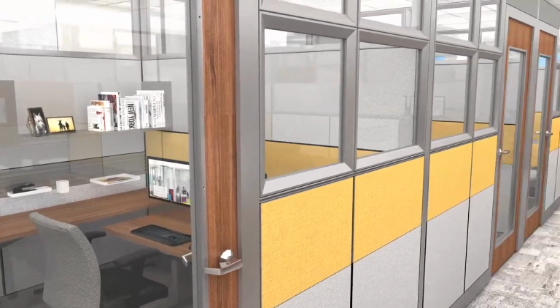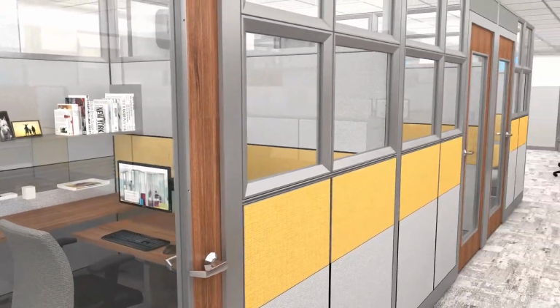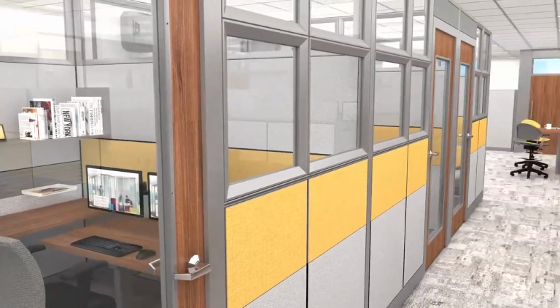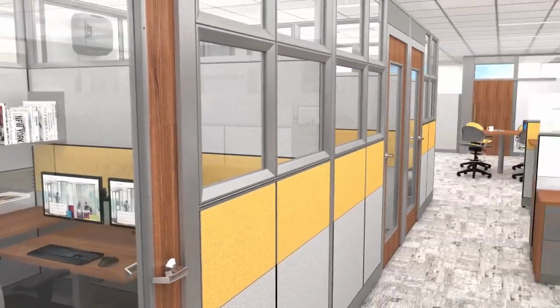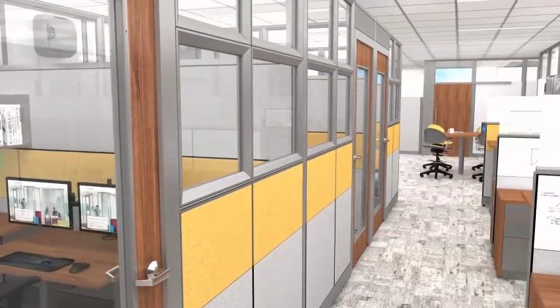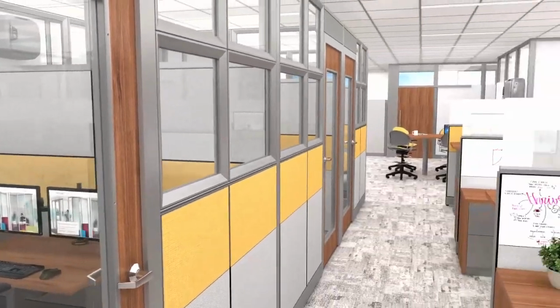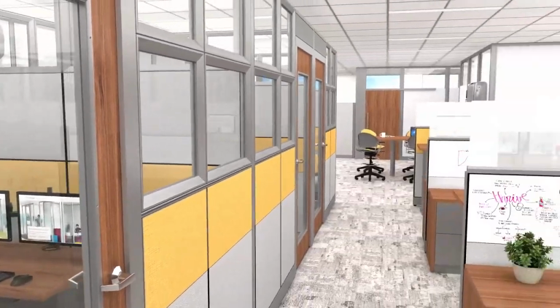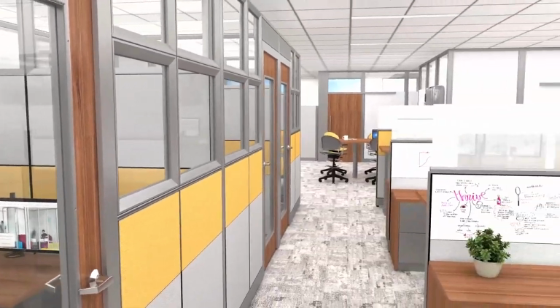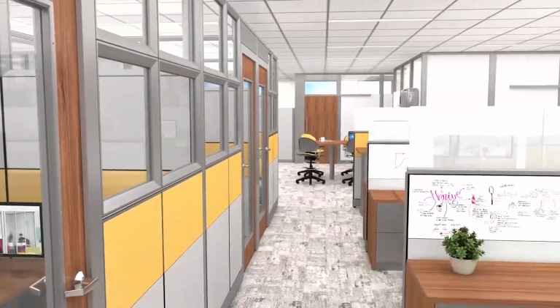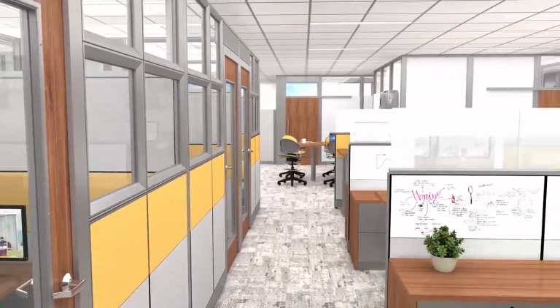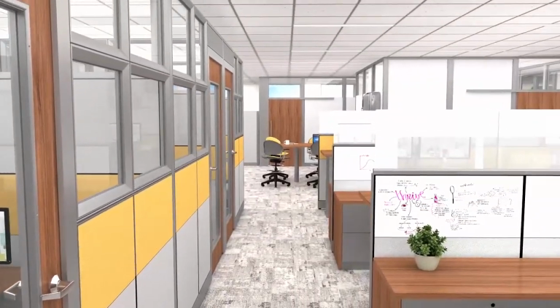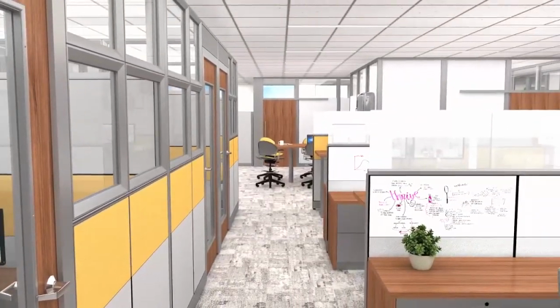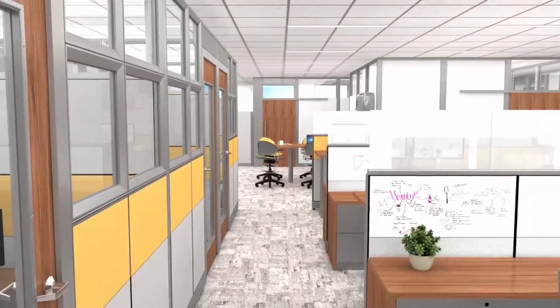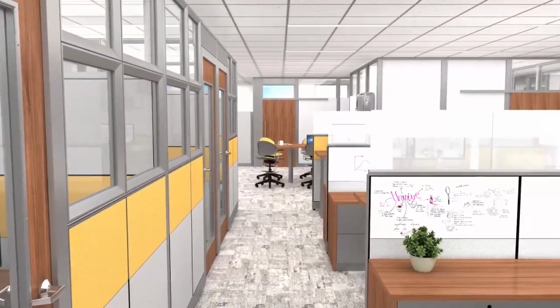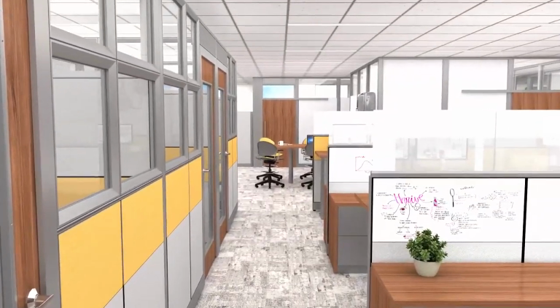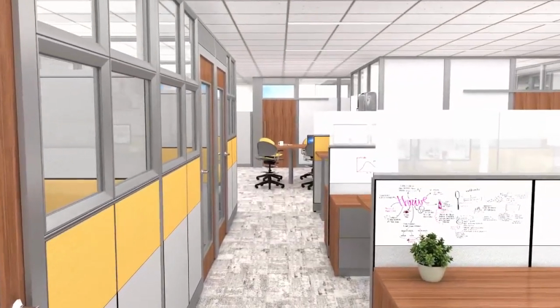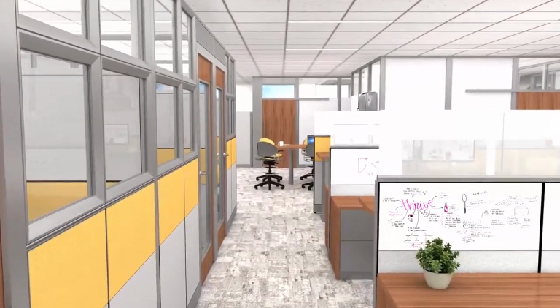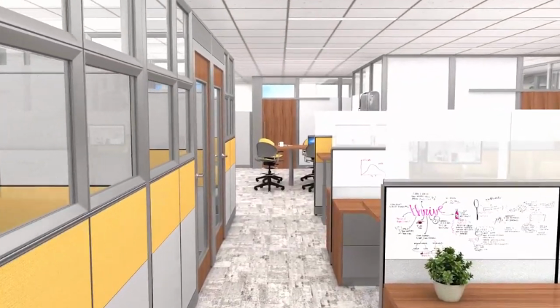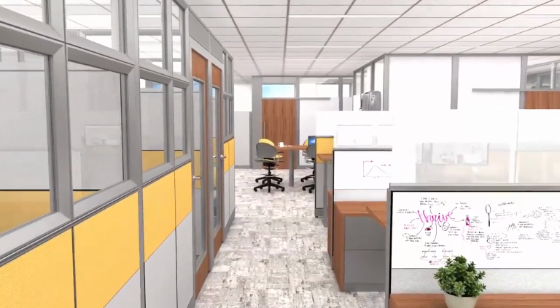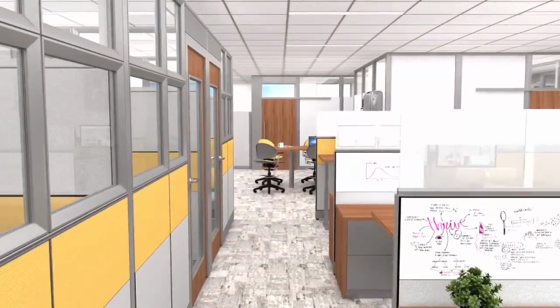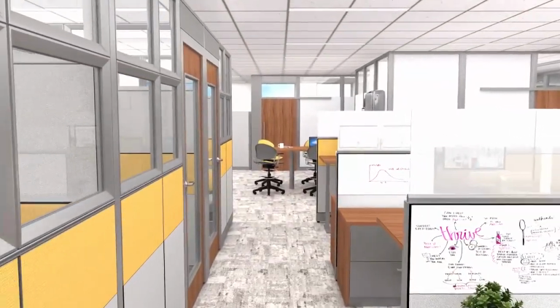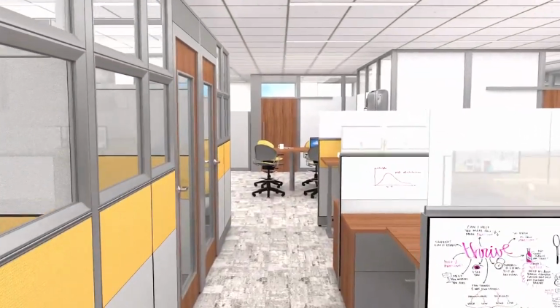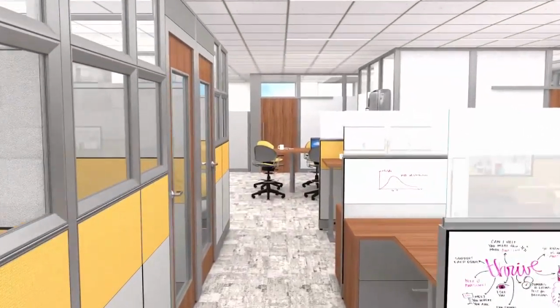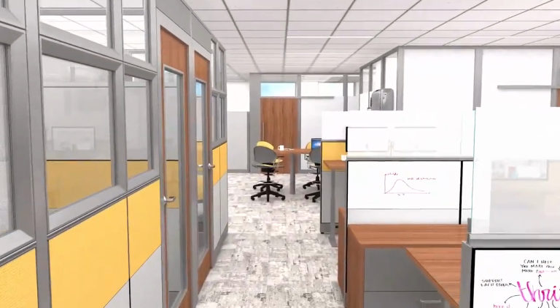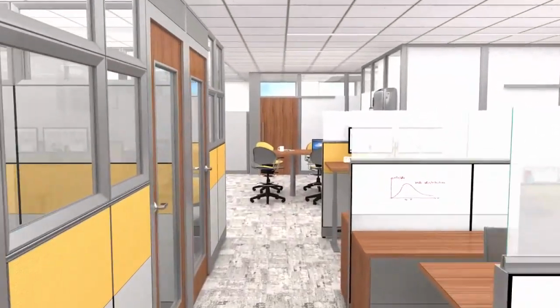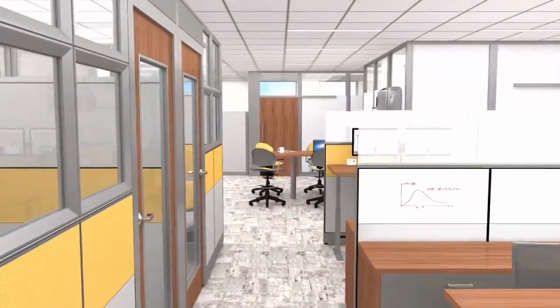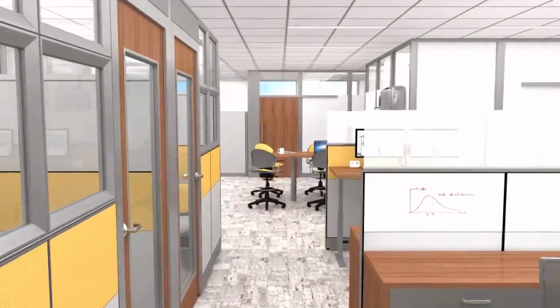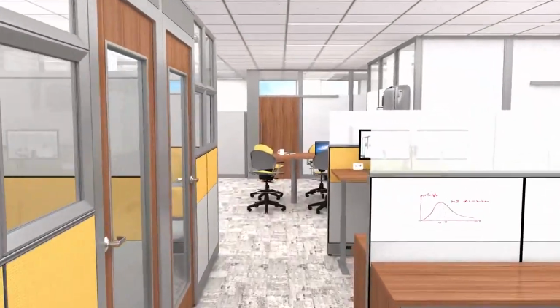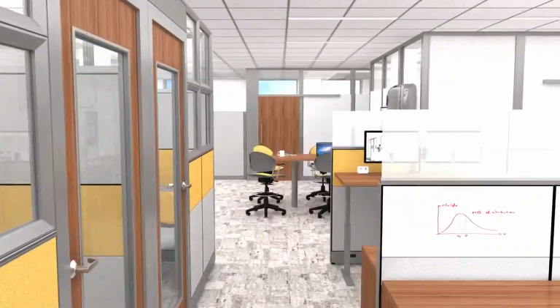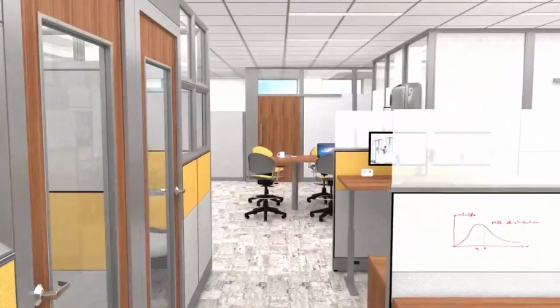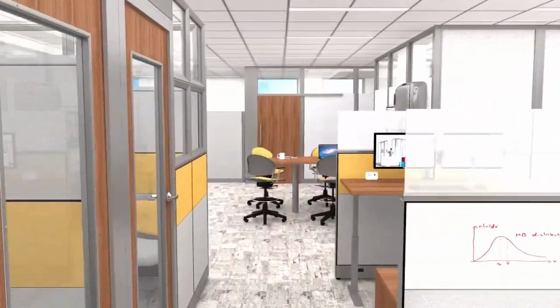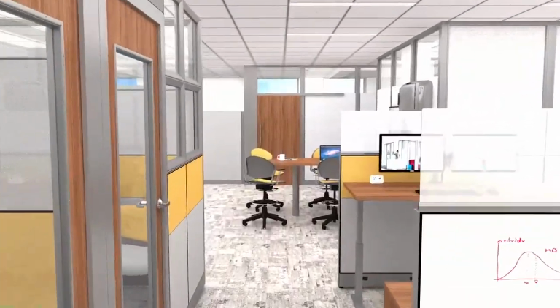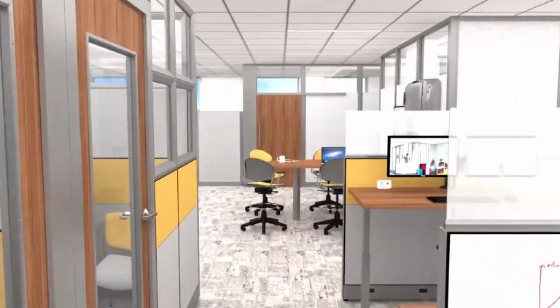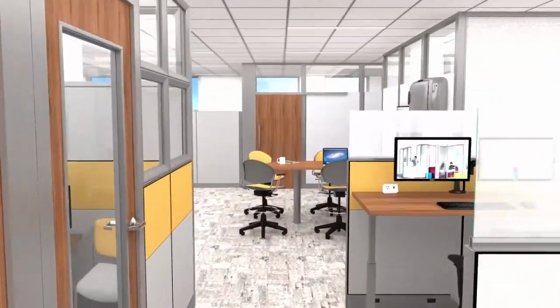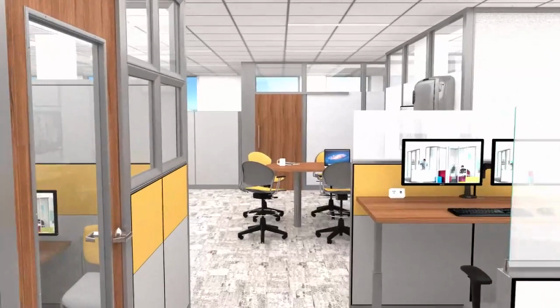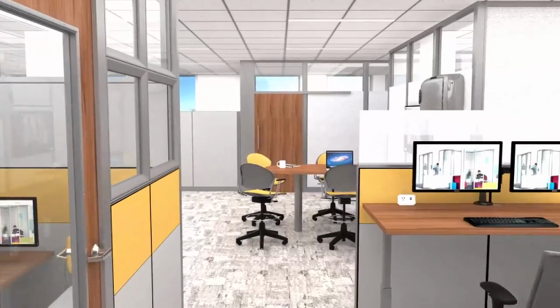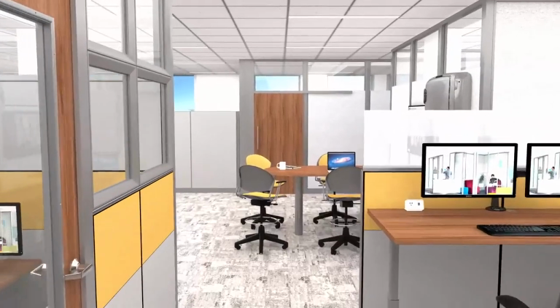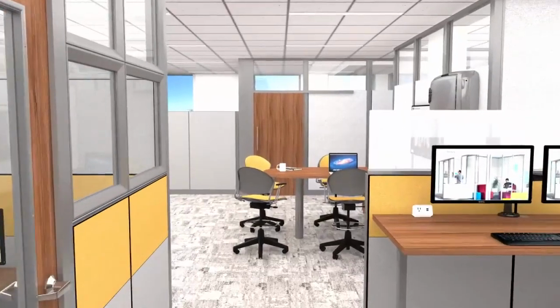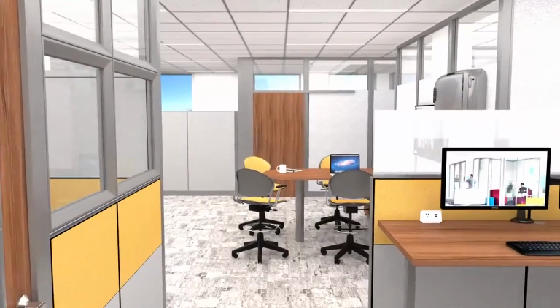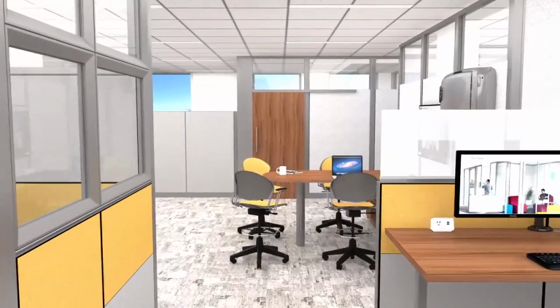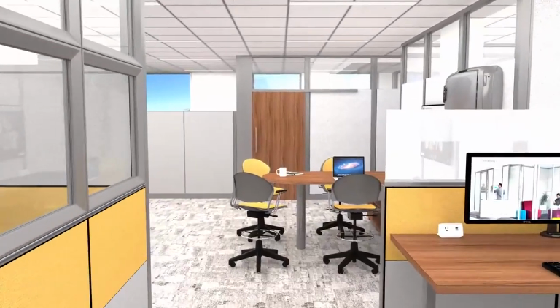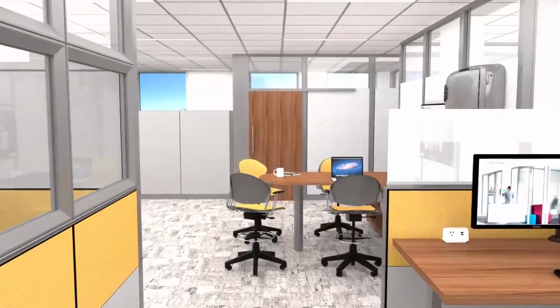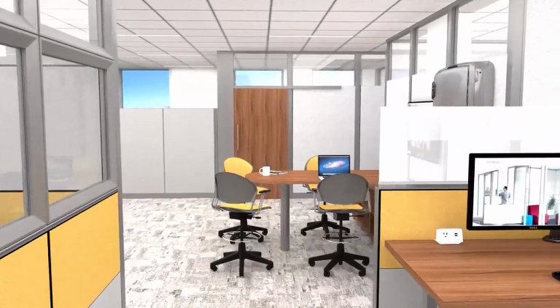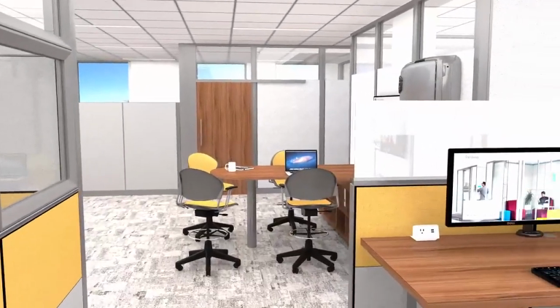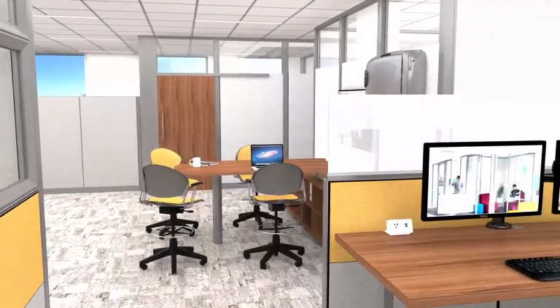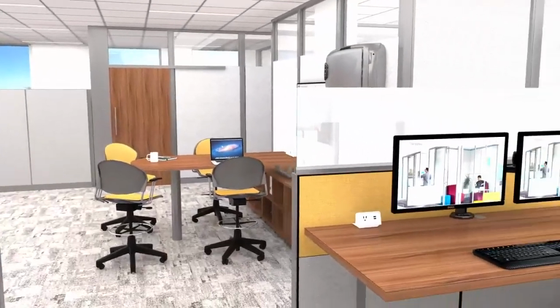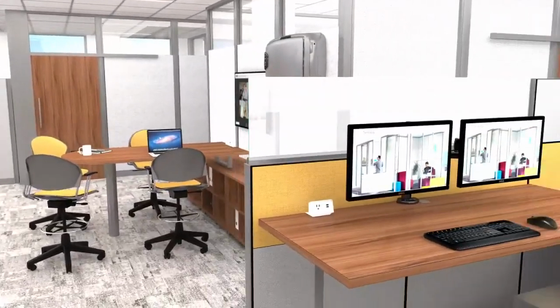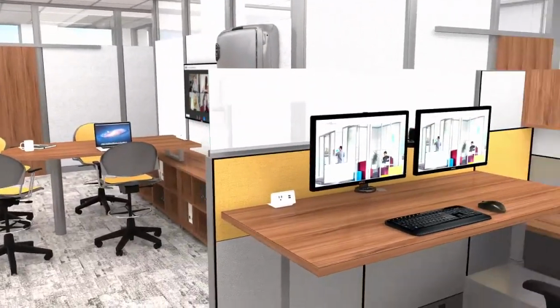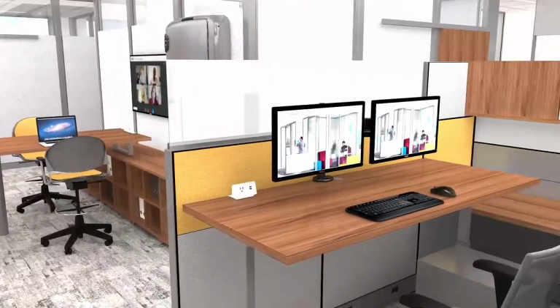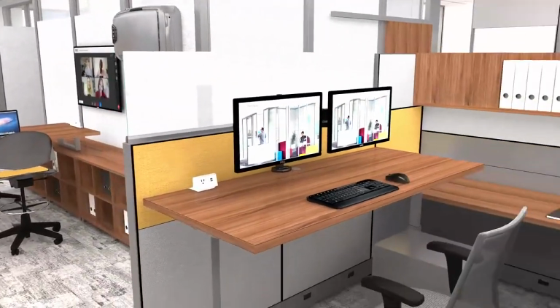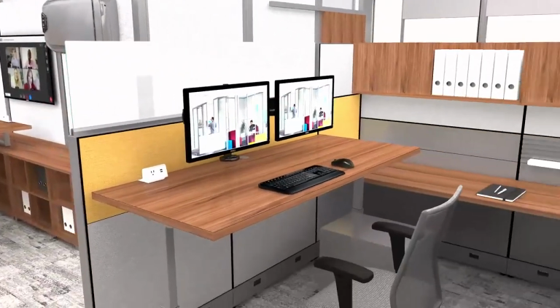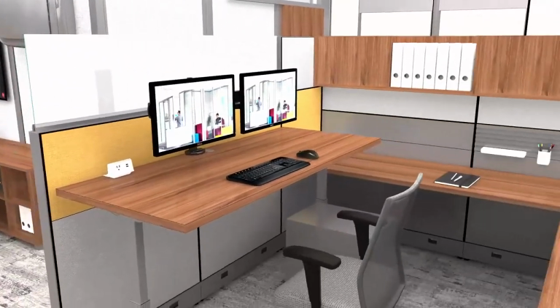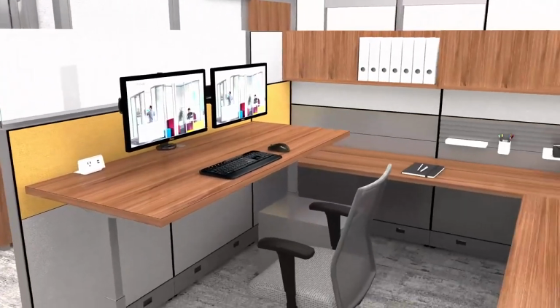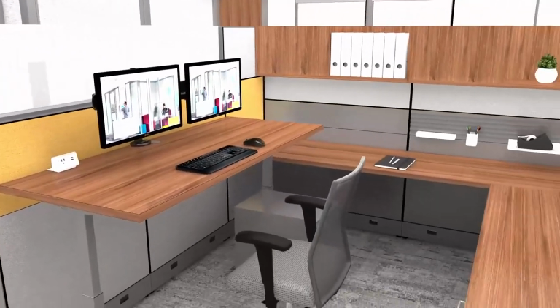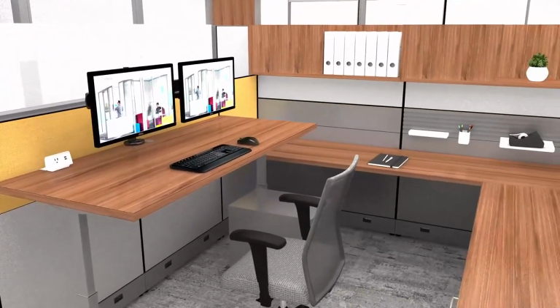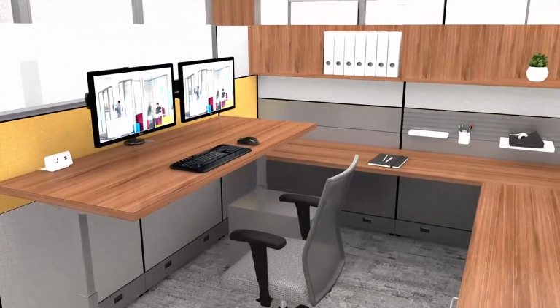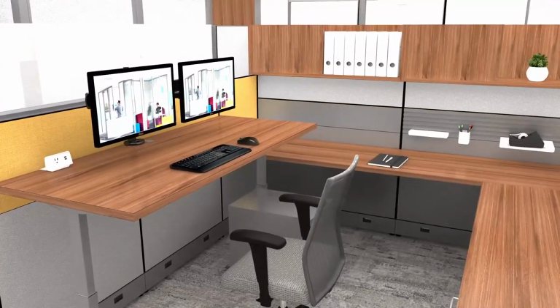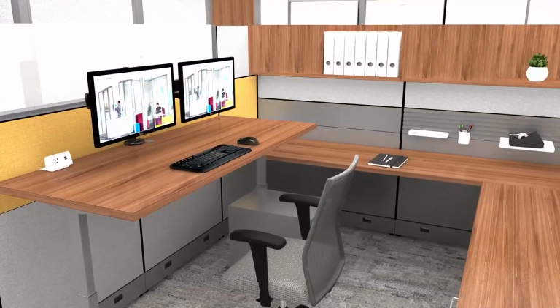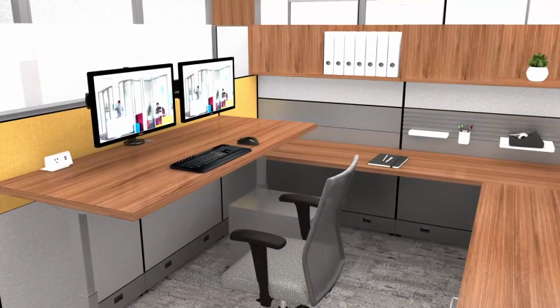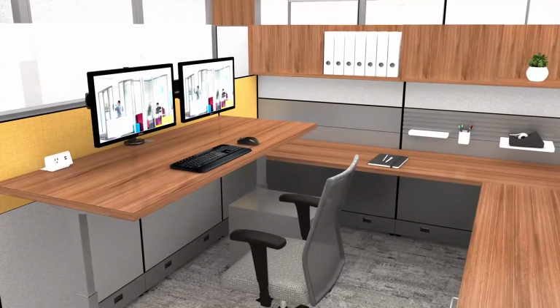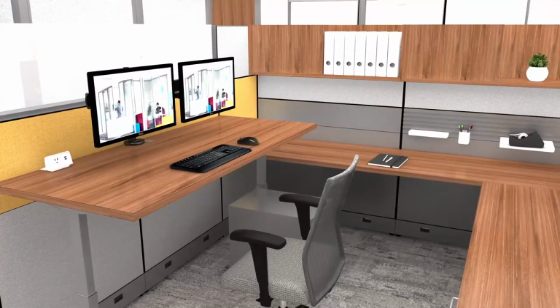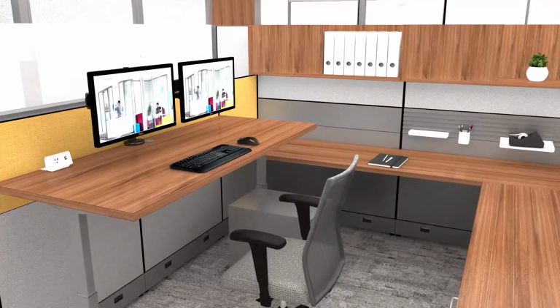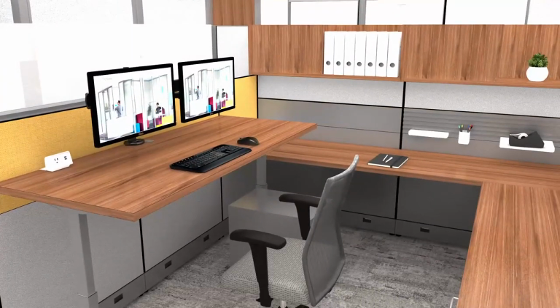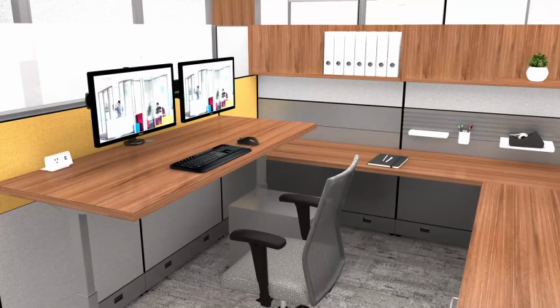Capture with doors creates management offices that offer needed privacy while retaining visual connection to the team. Individual workstations support head-down task work with ergonomic features like height-adjustable tables and Sketch seating.